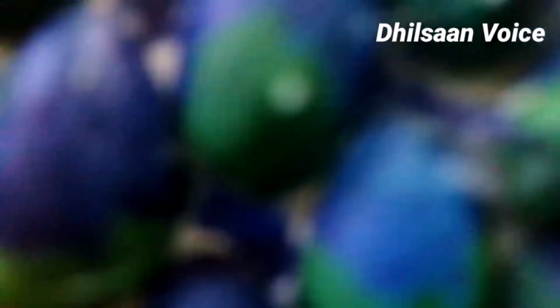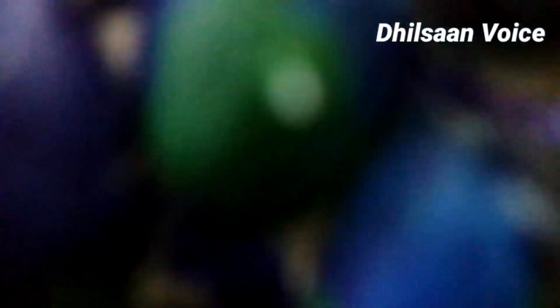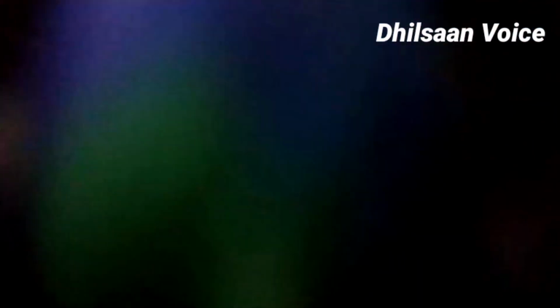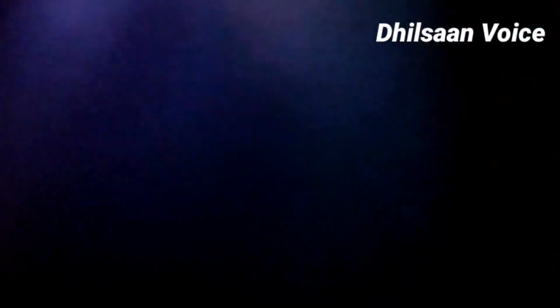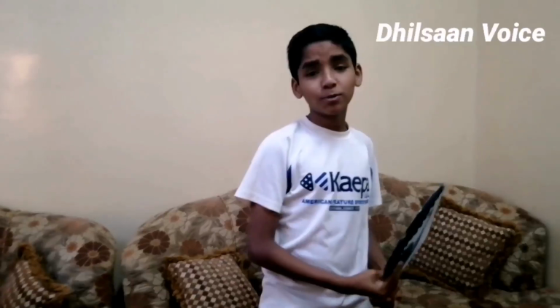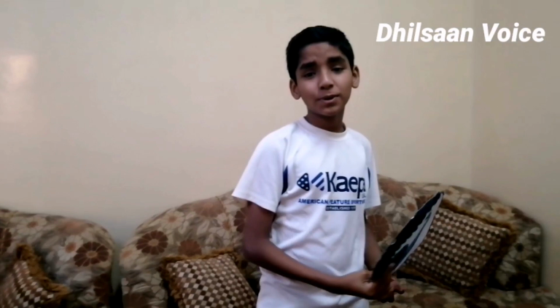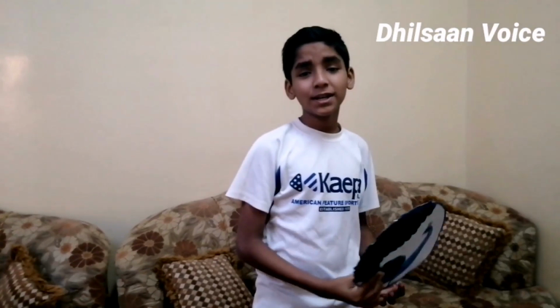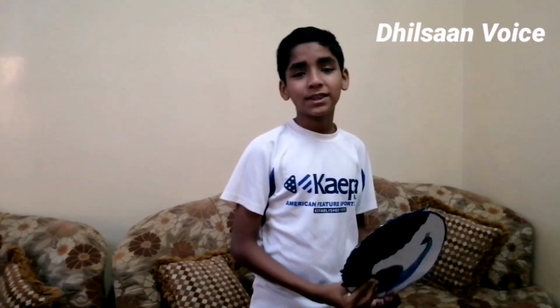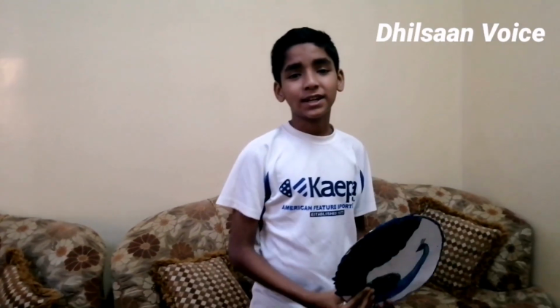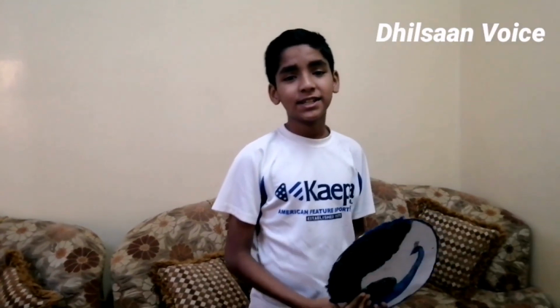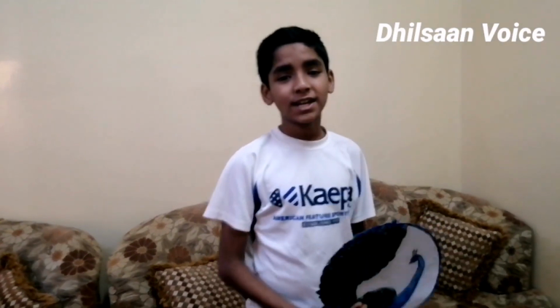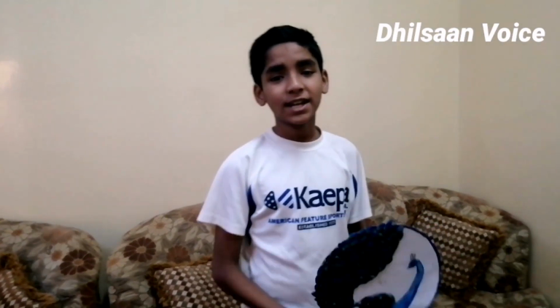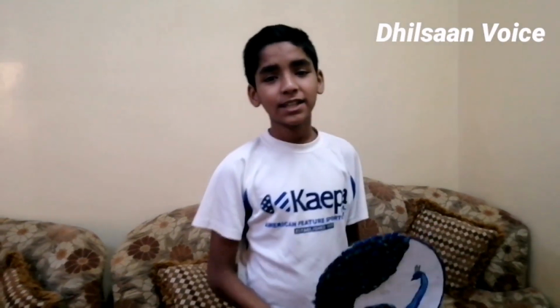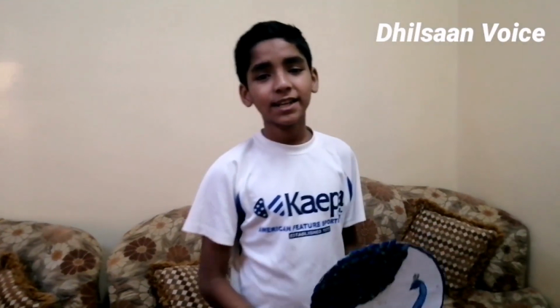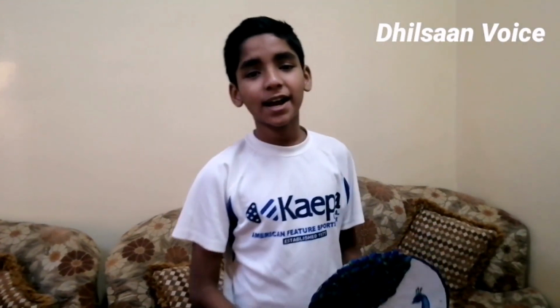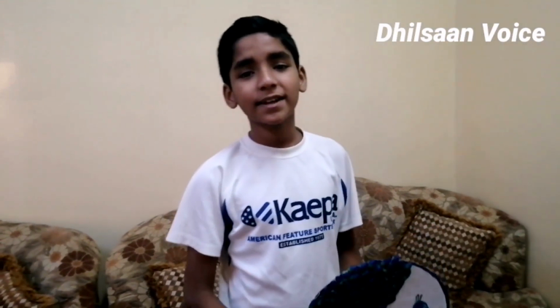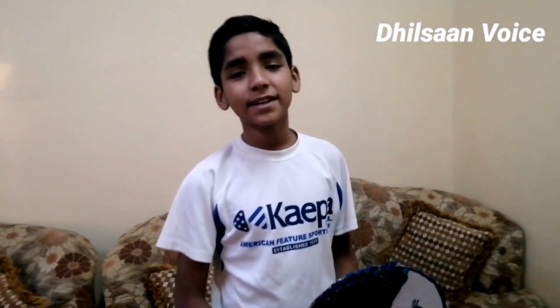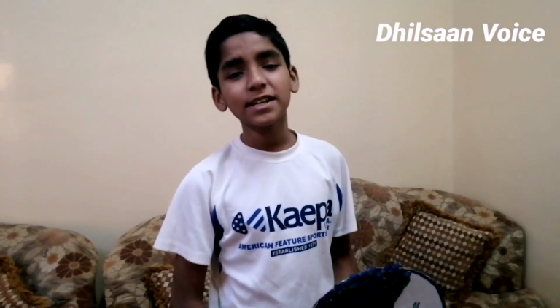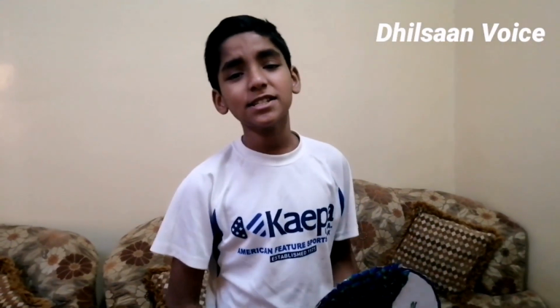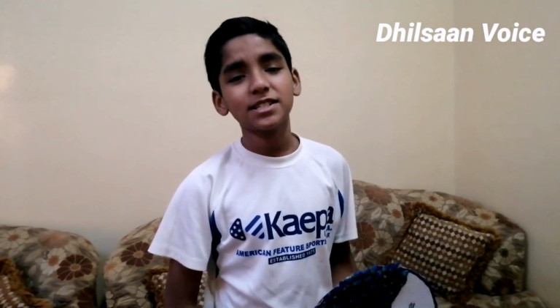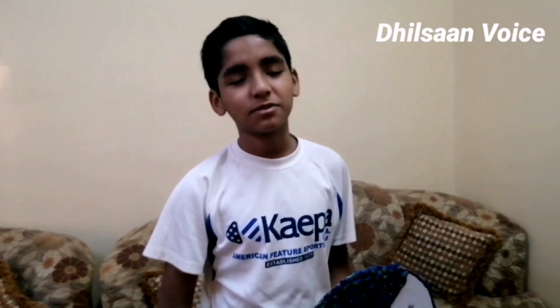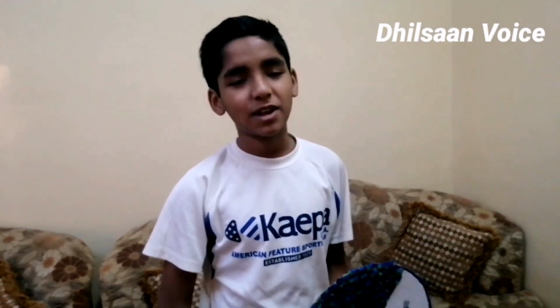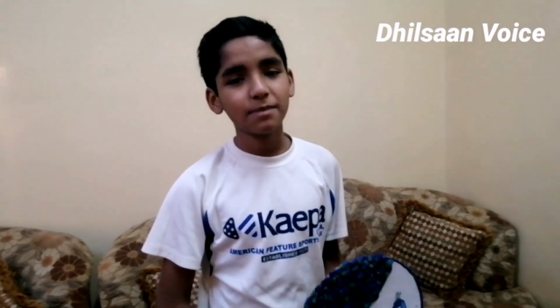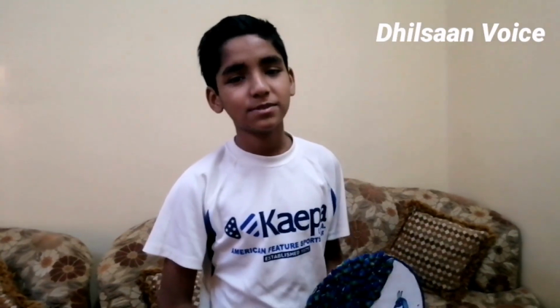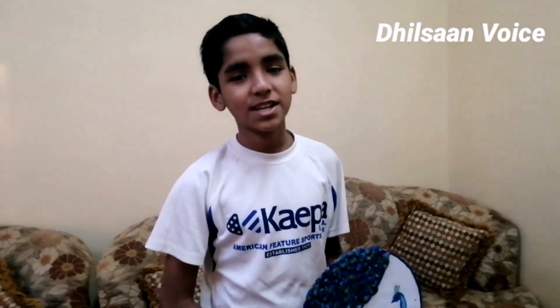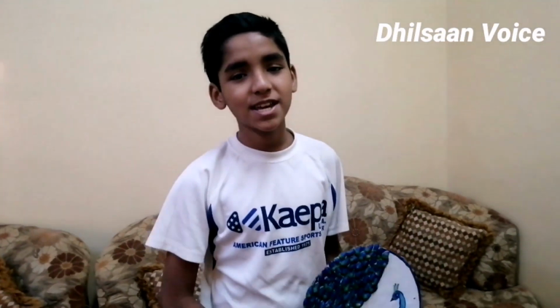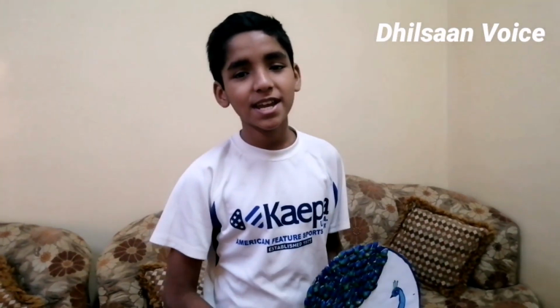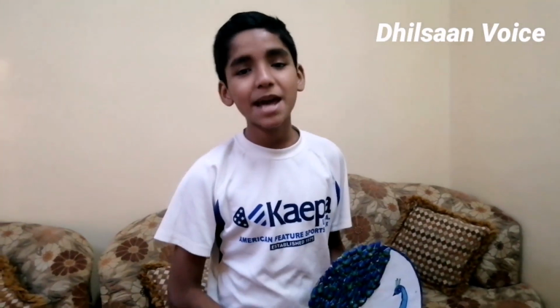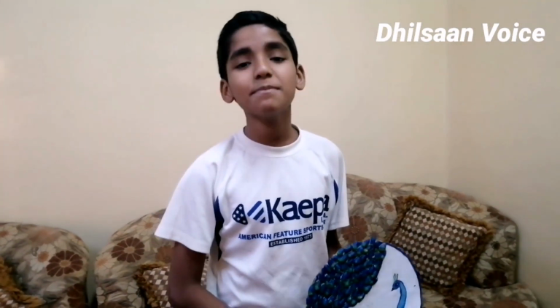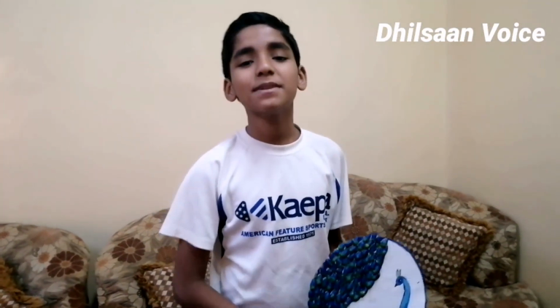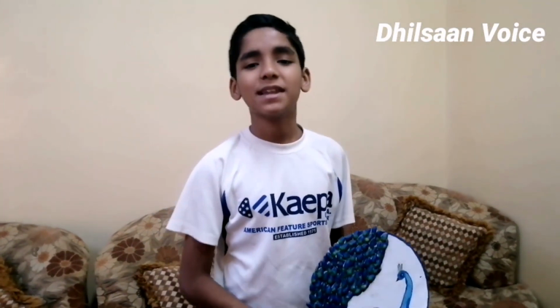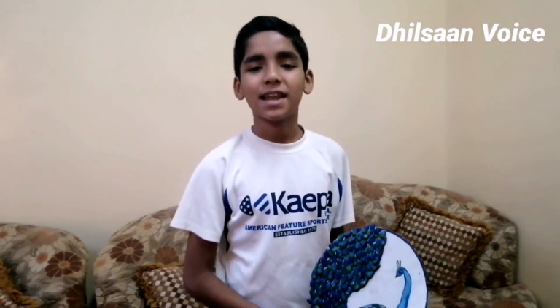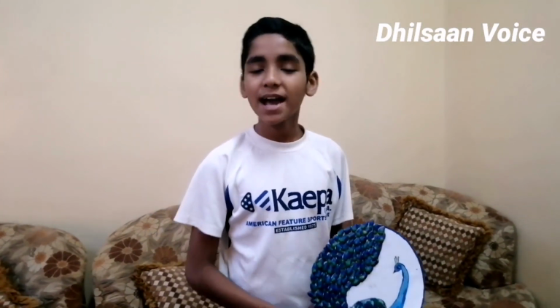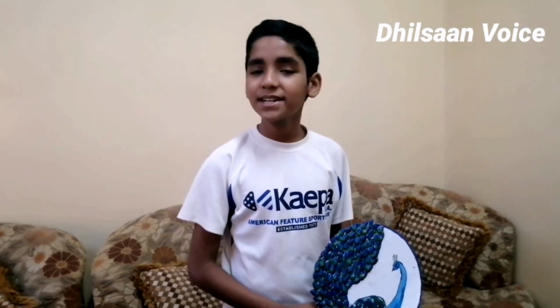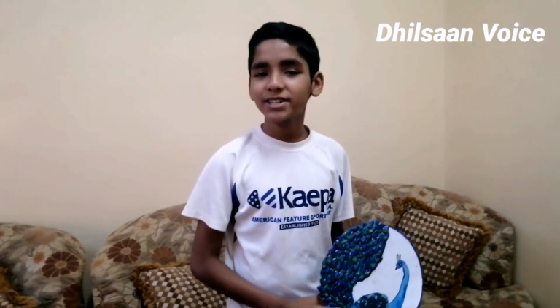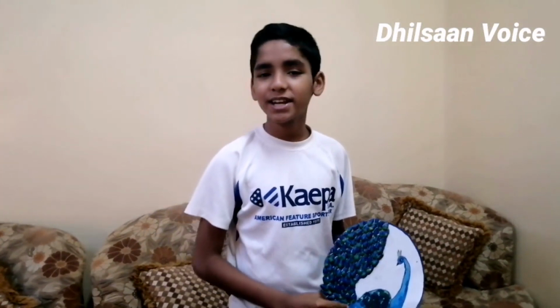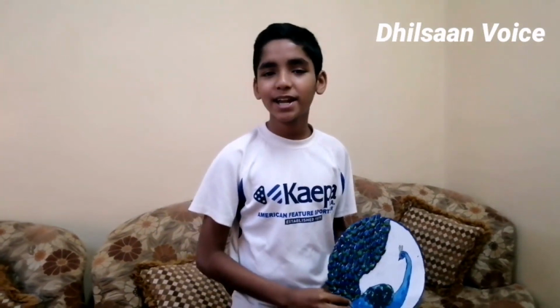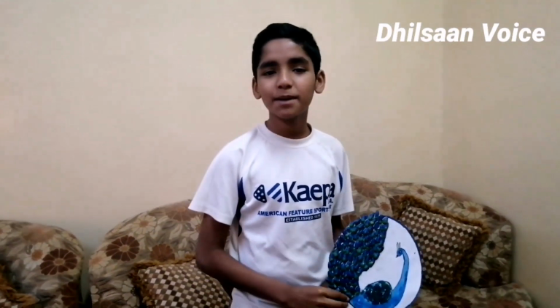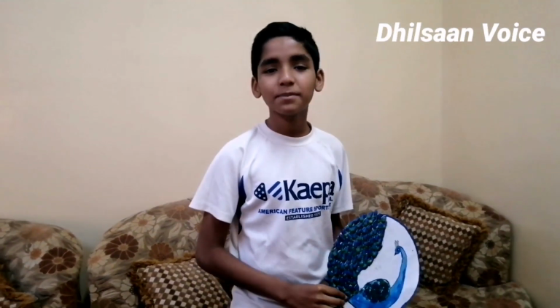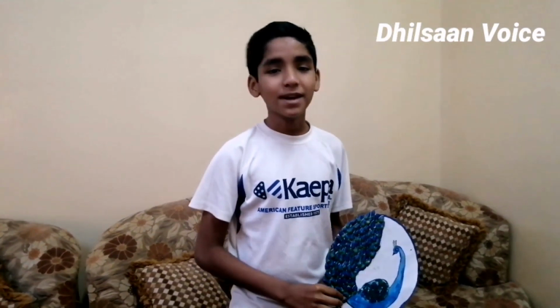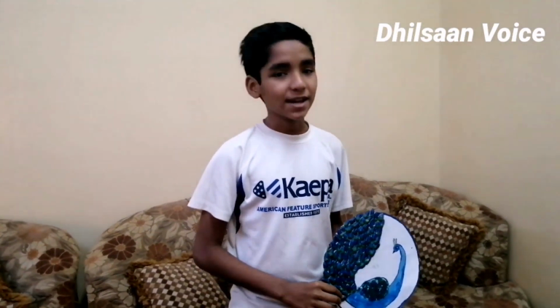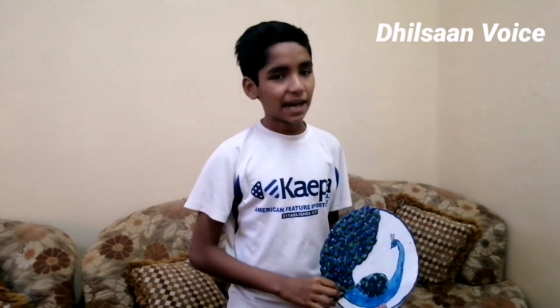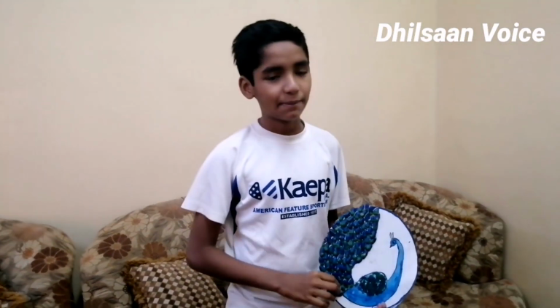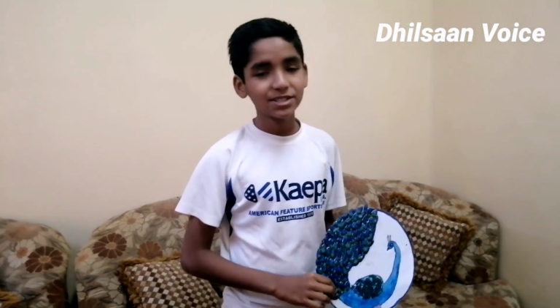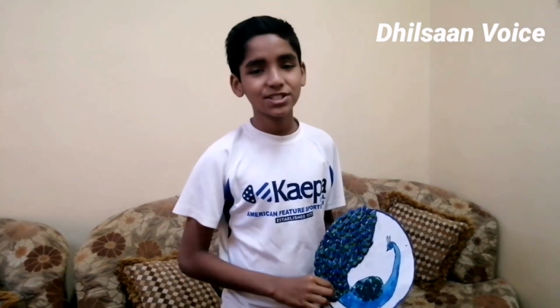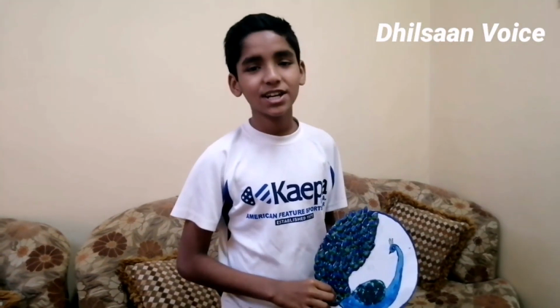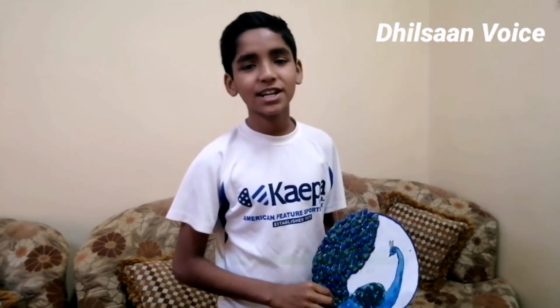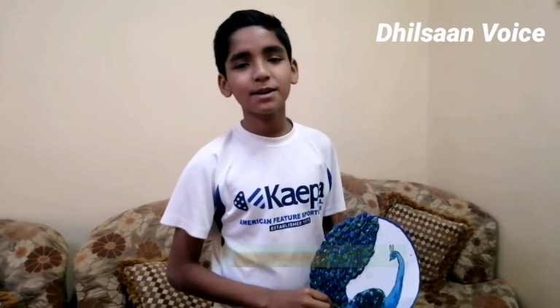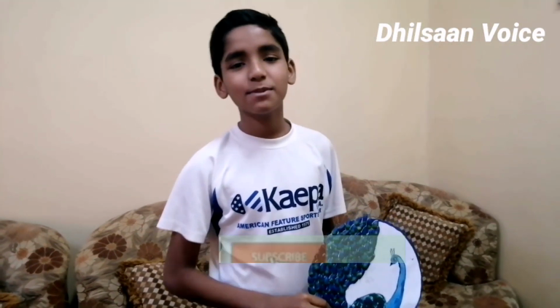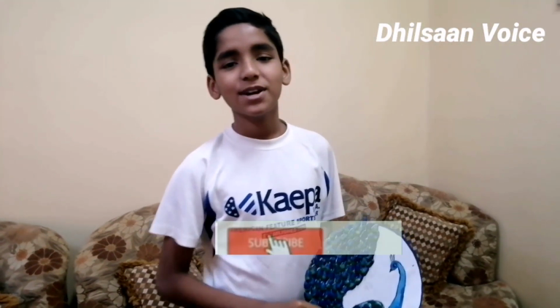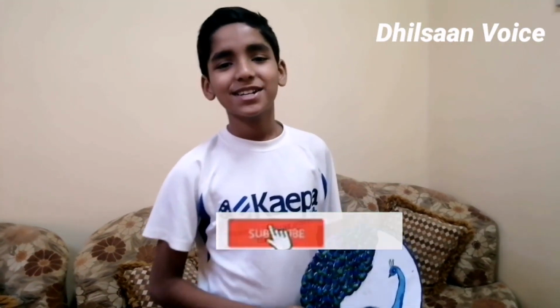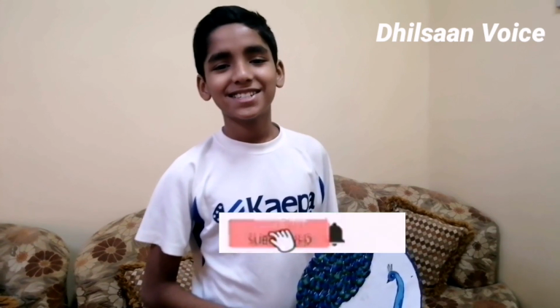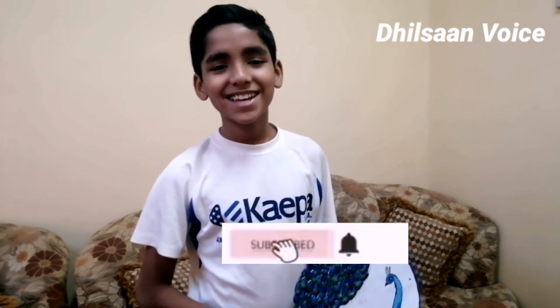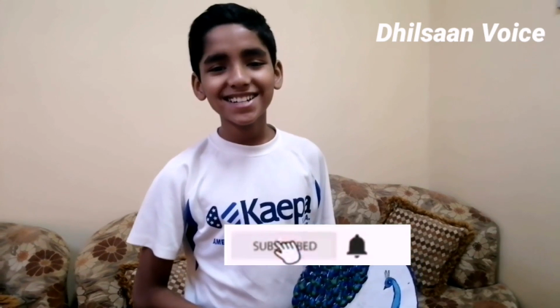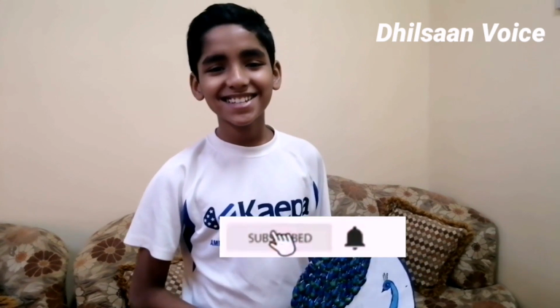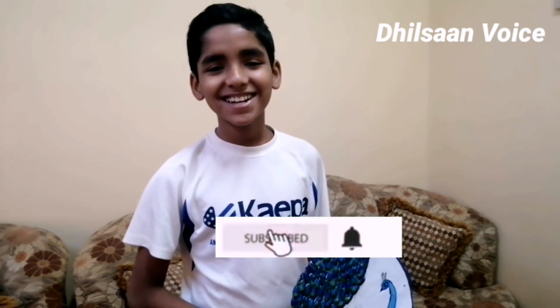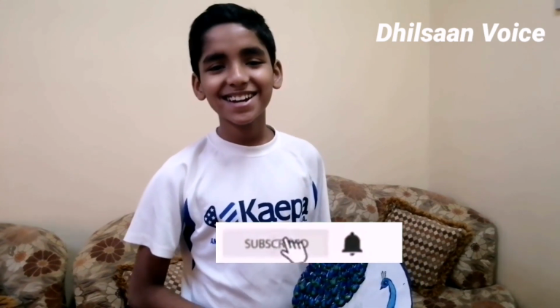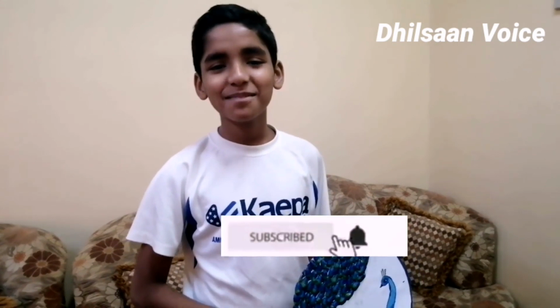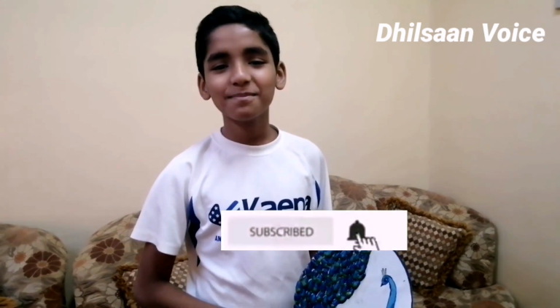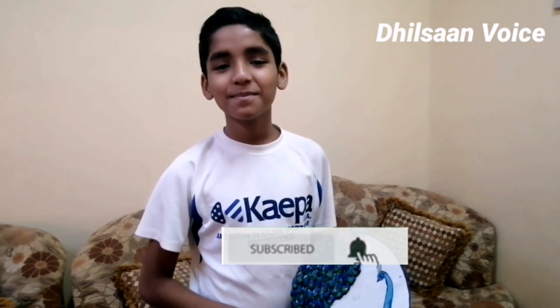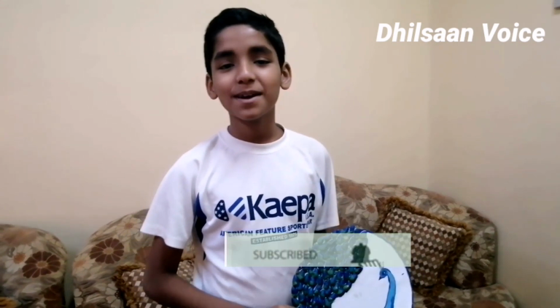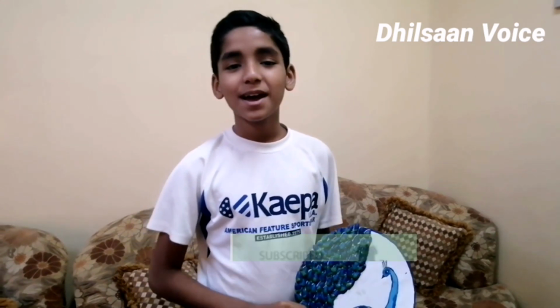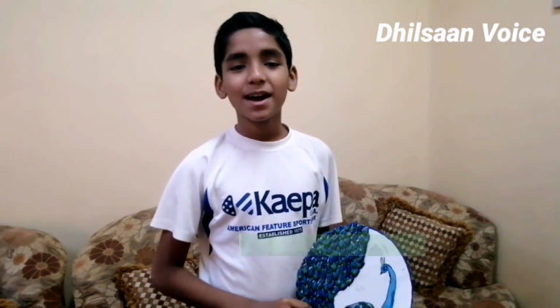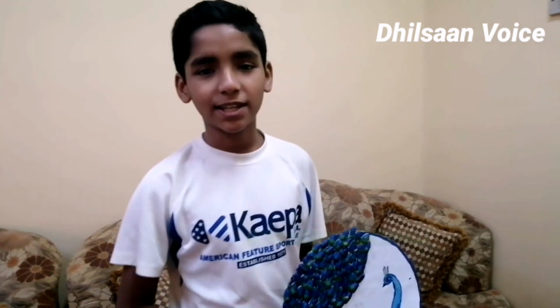If you like this video, subscribe, like, and share.